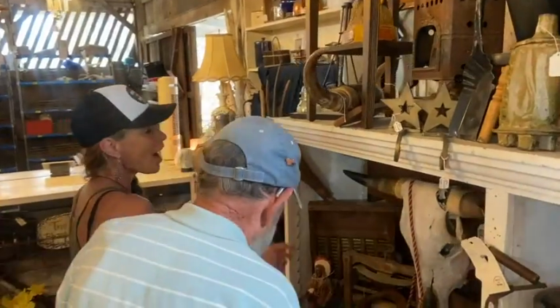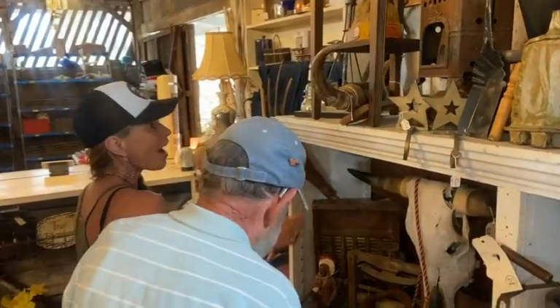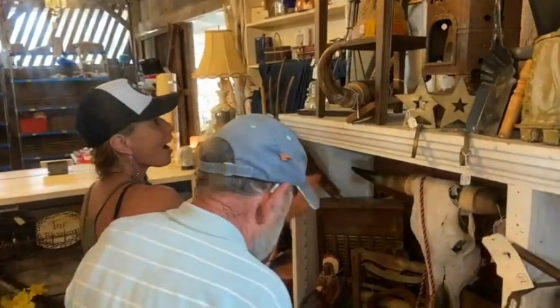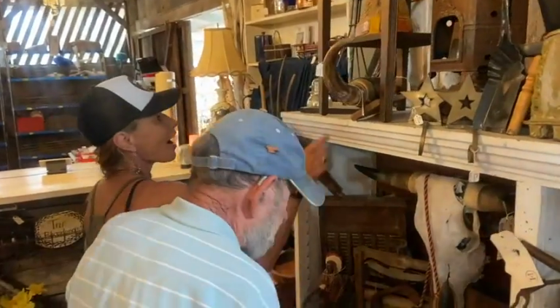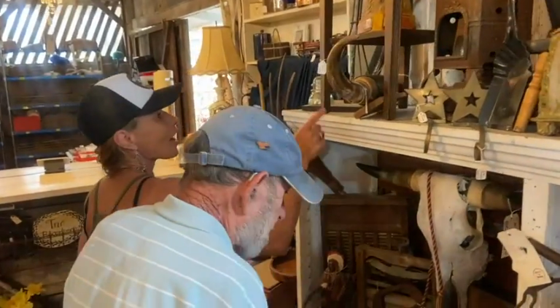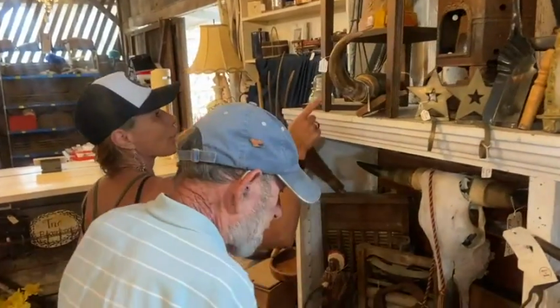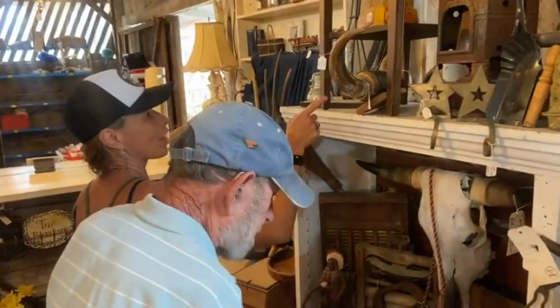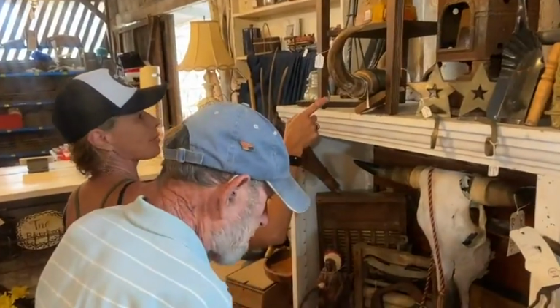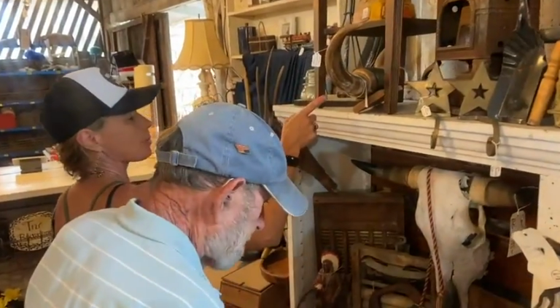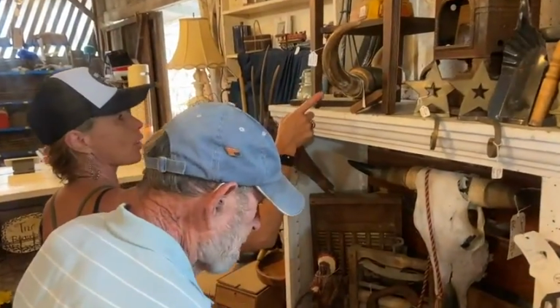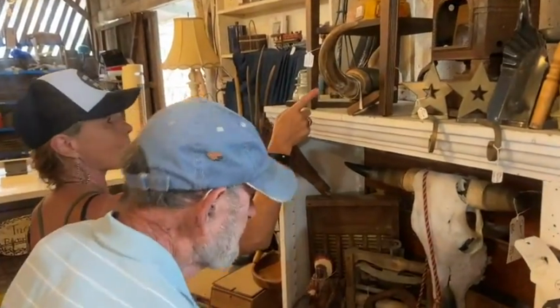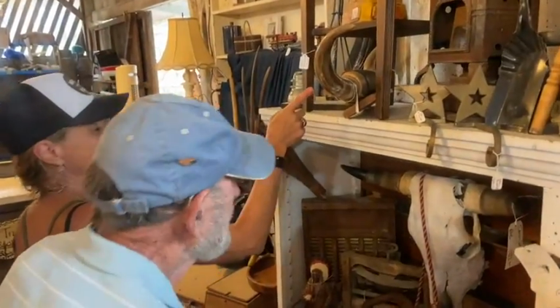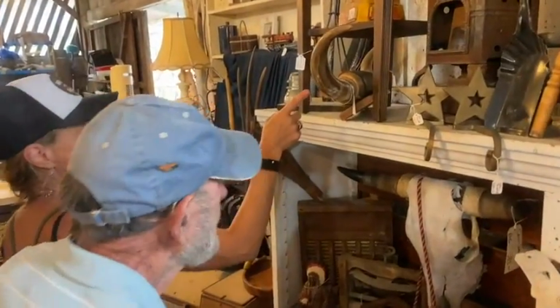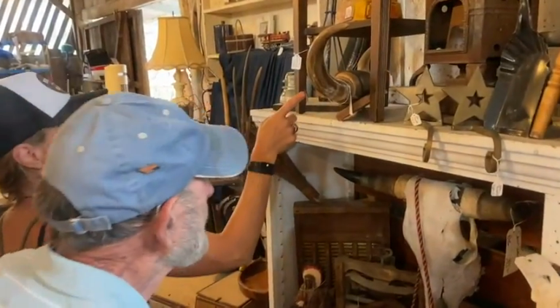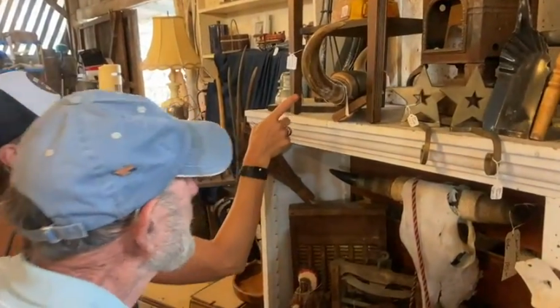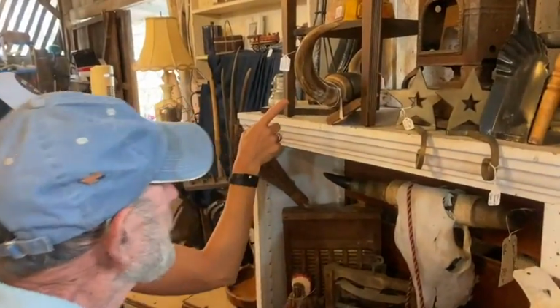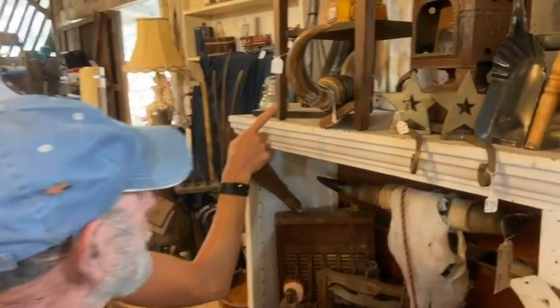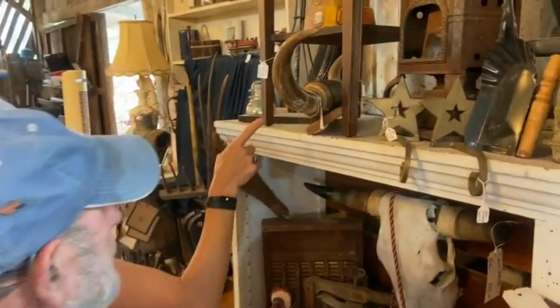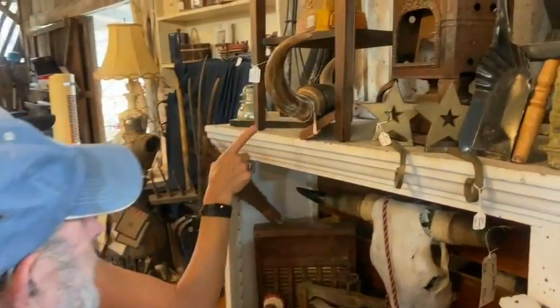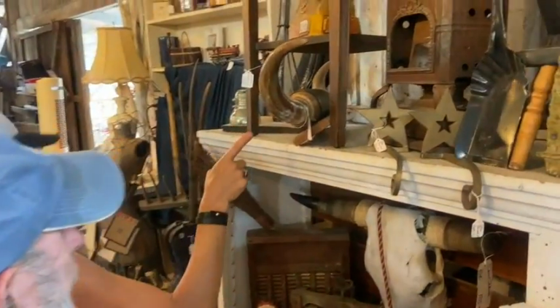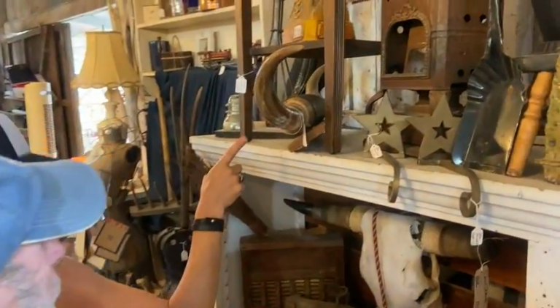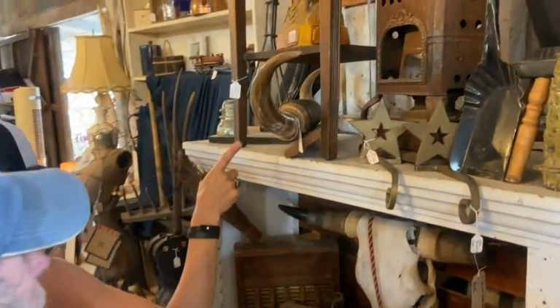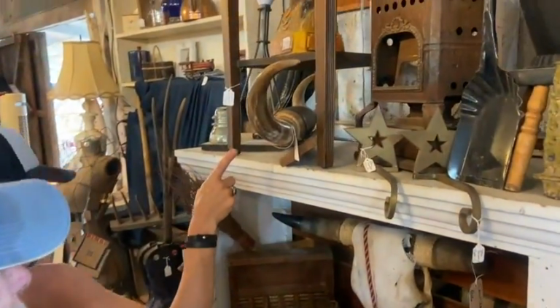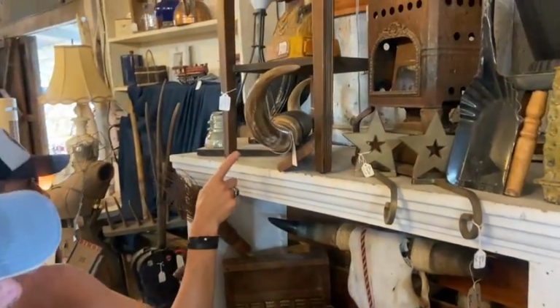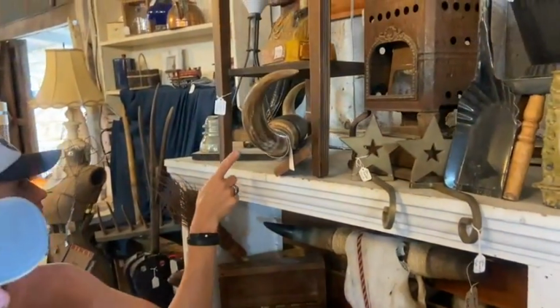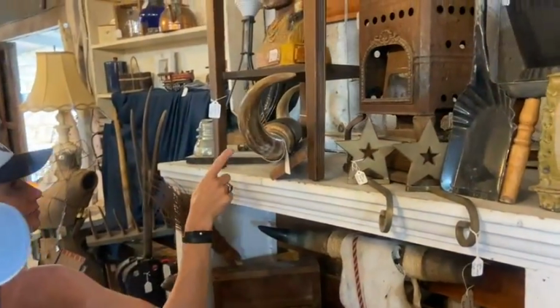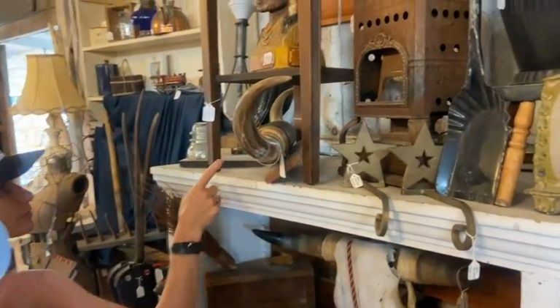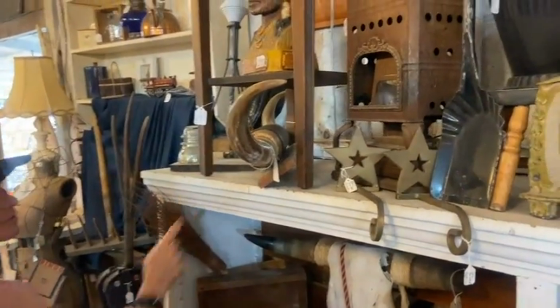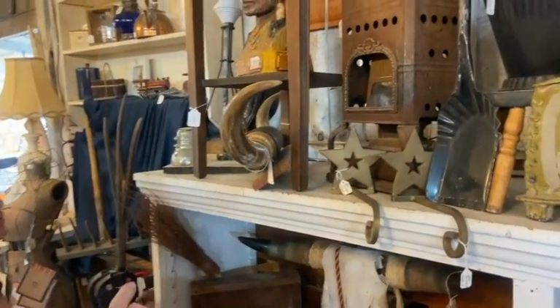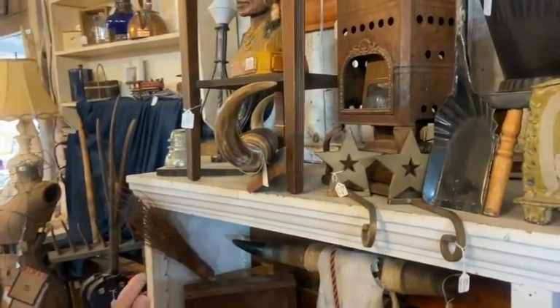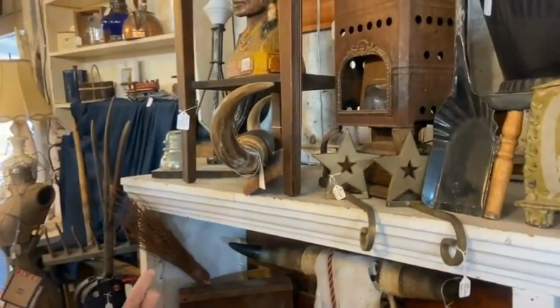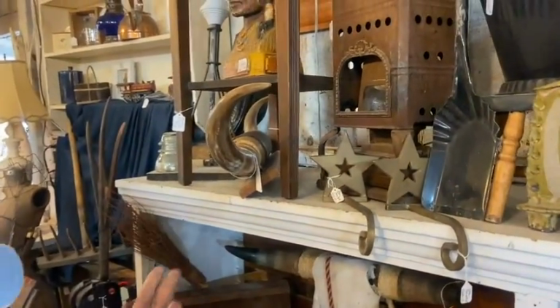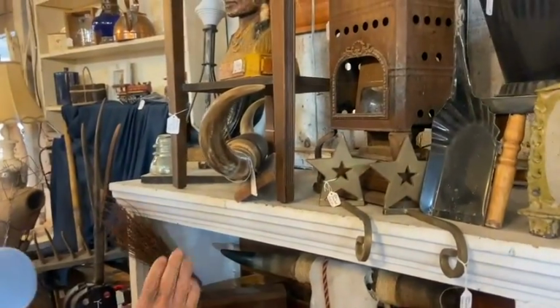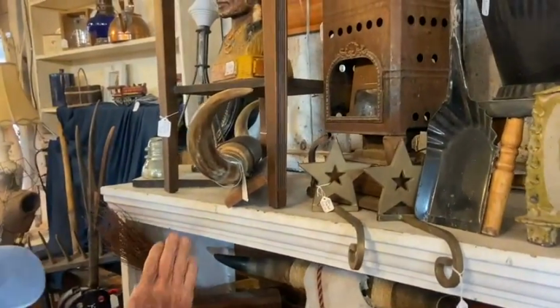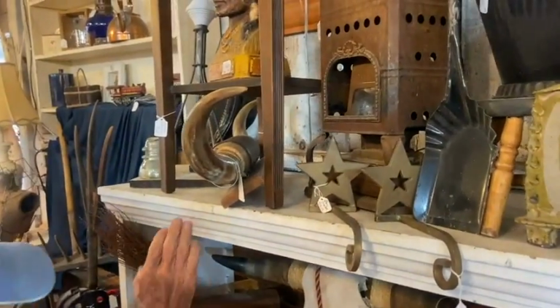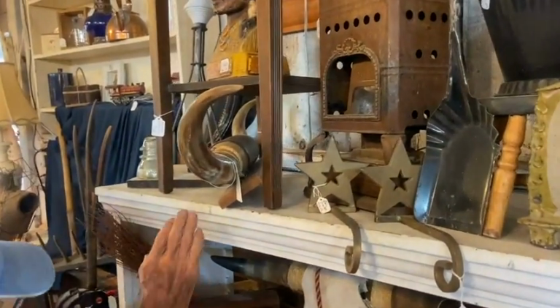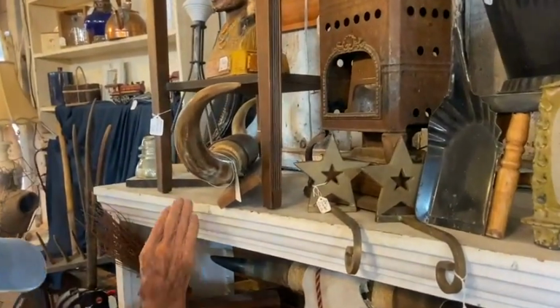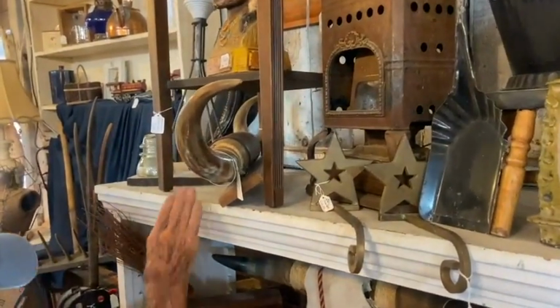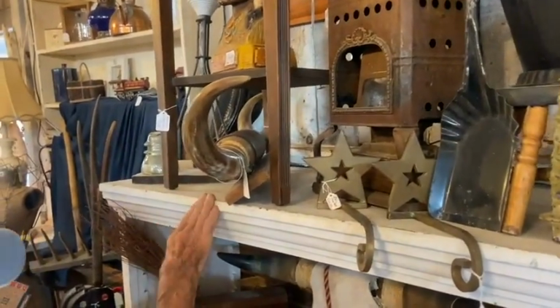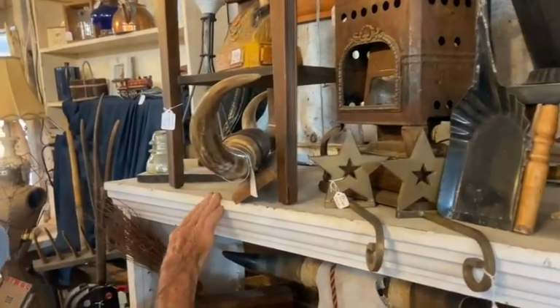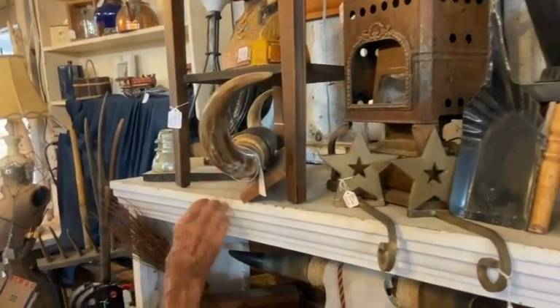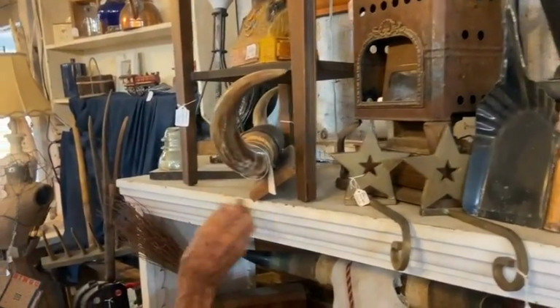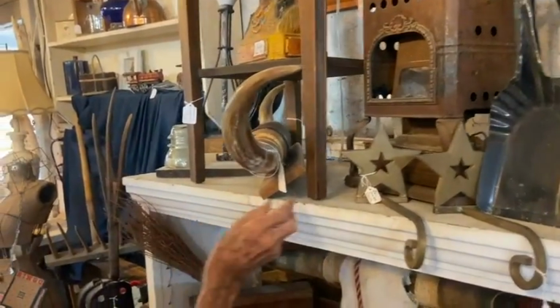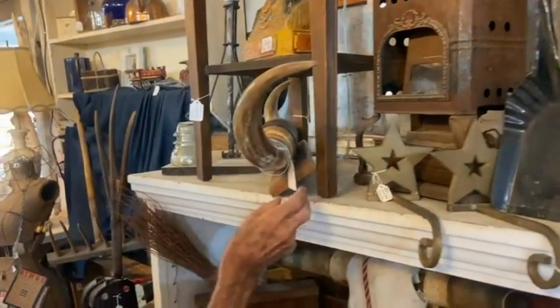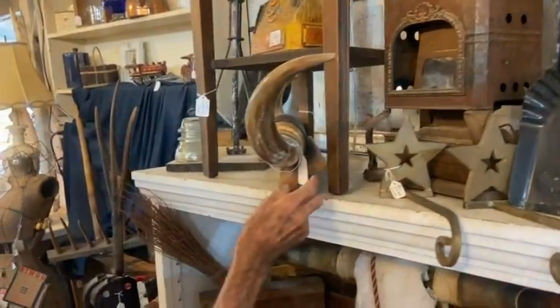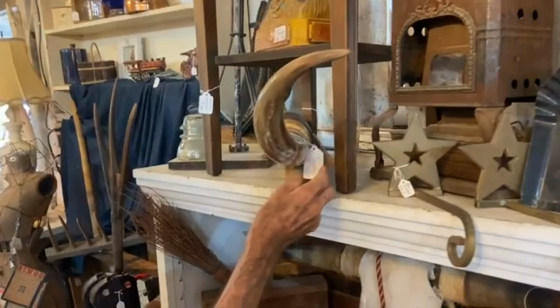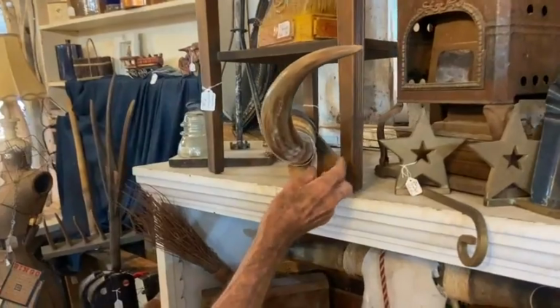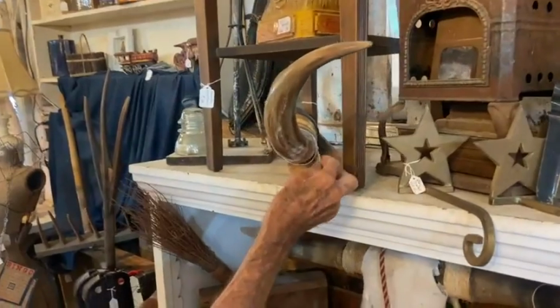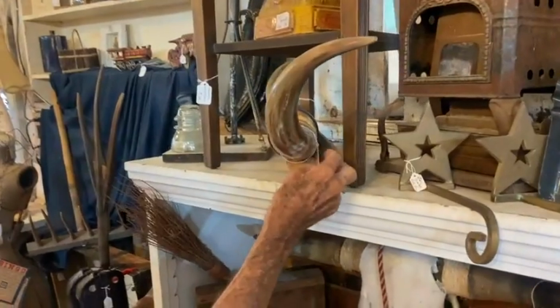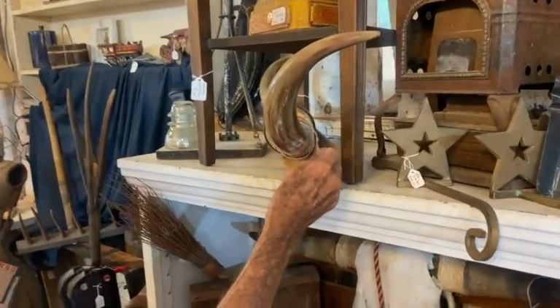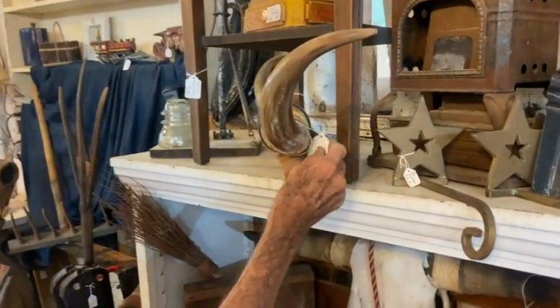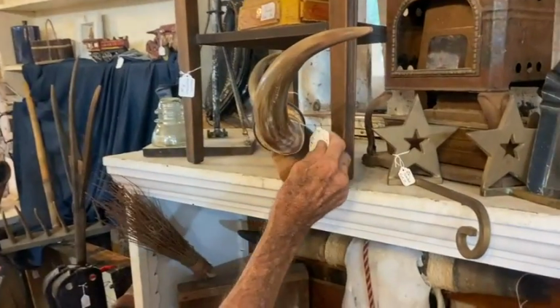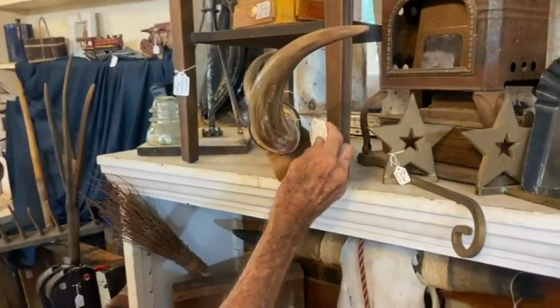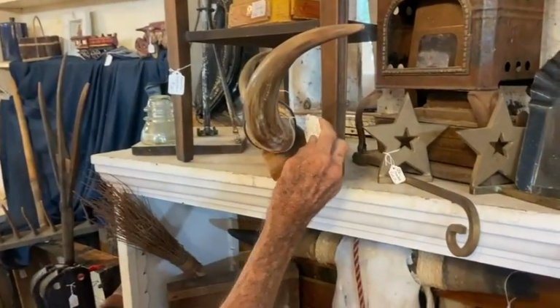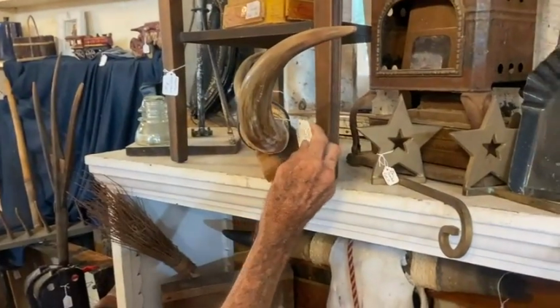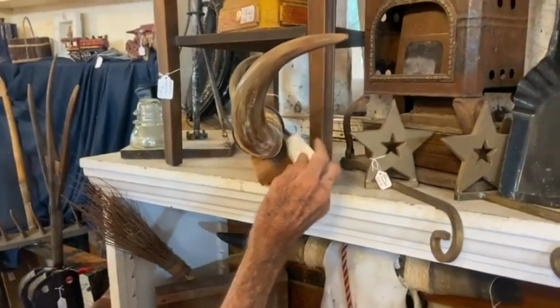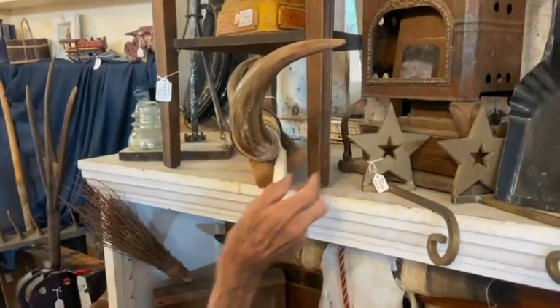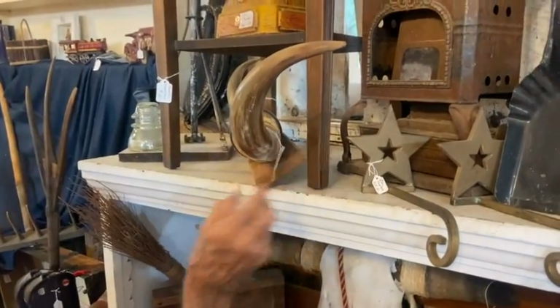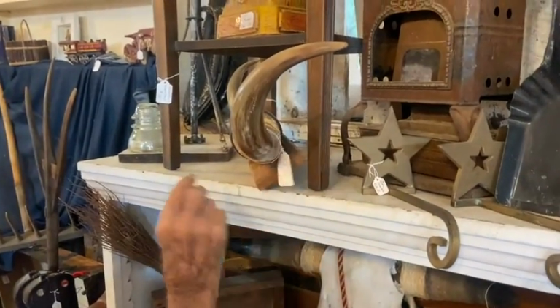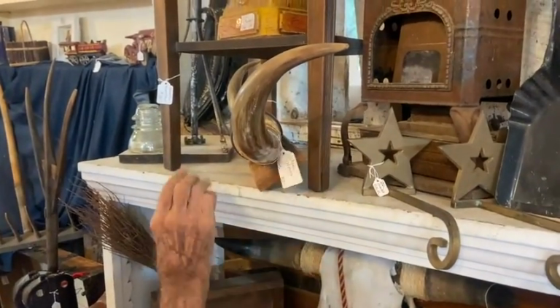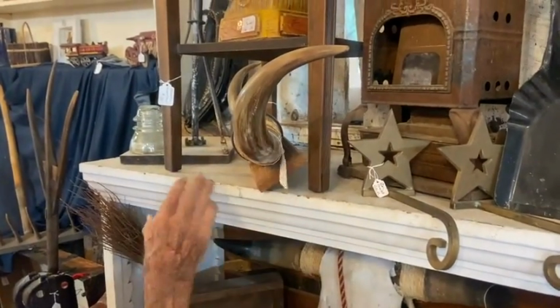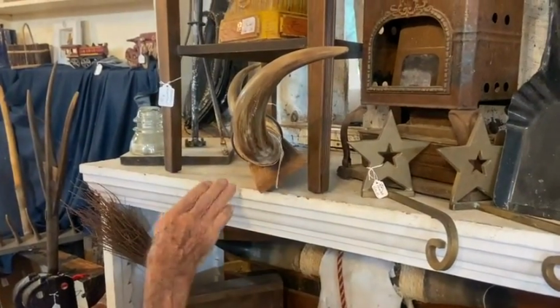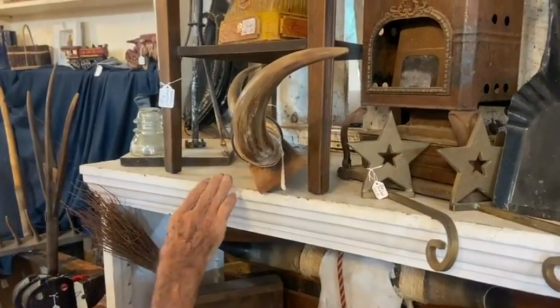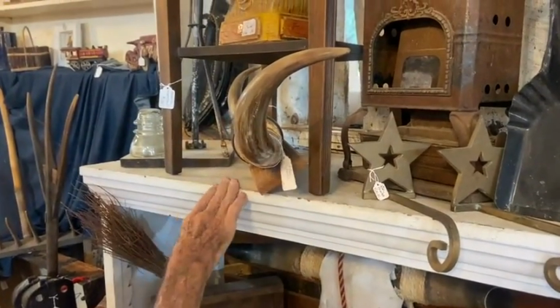Grab the bull by the horns — we've got these bull horns, $87. Nice set, mounted.